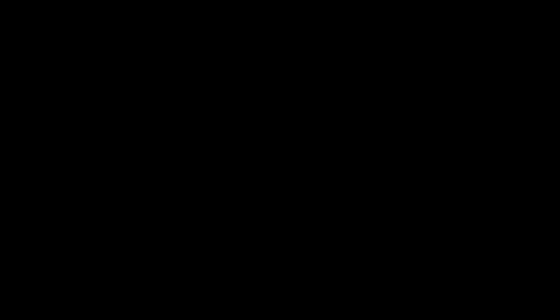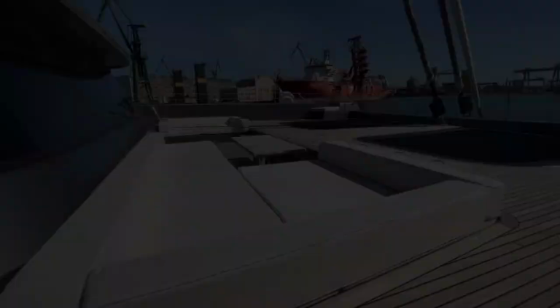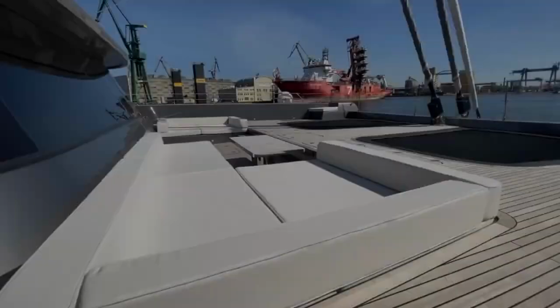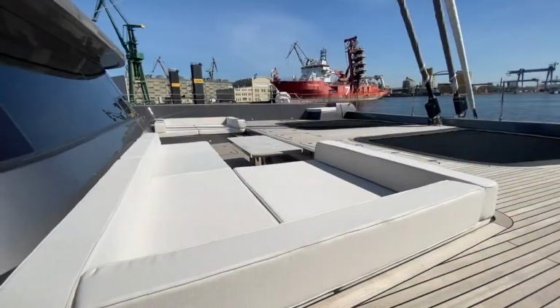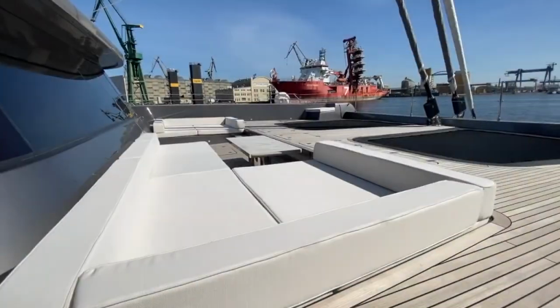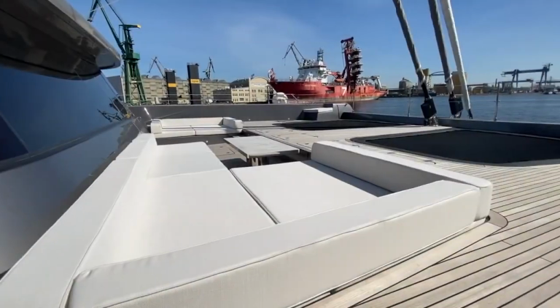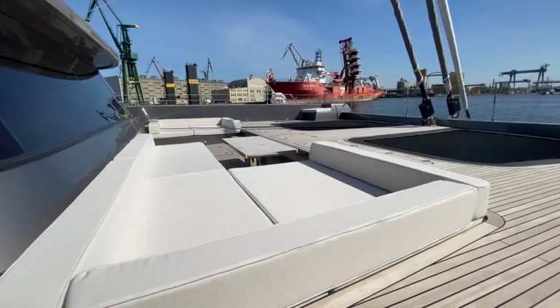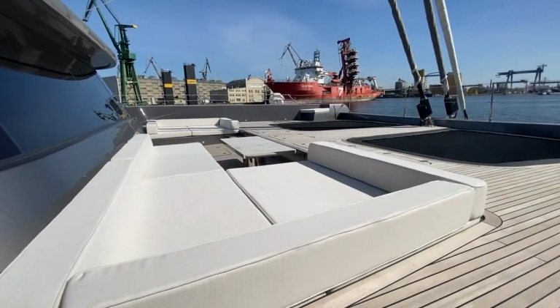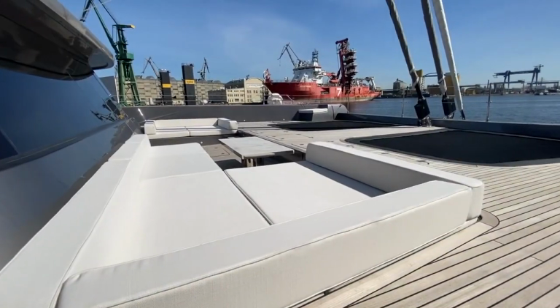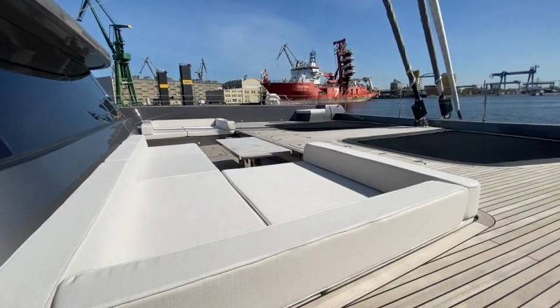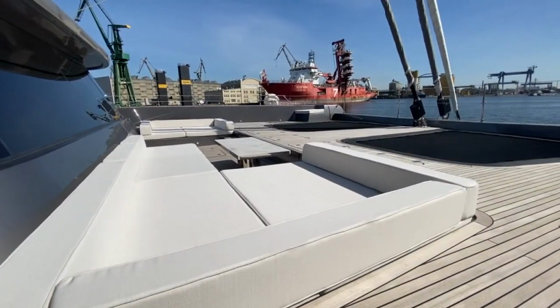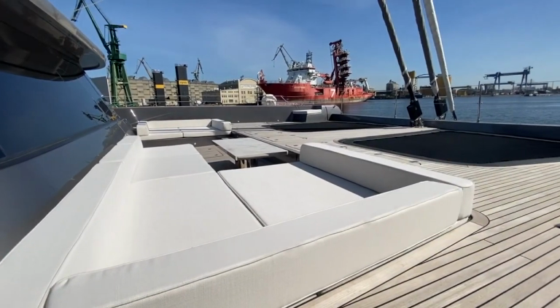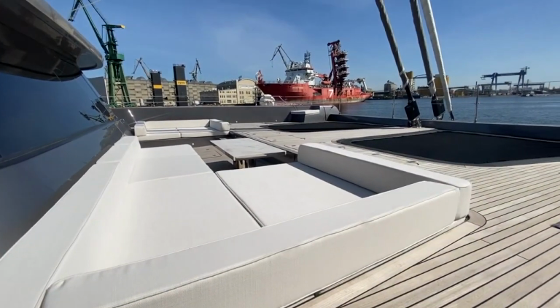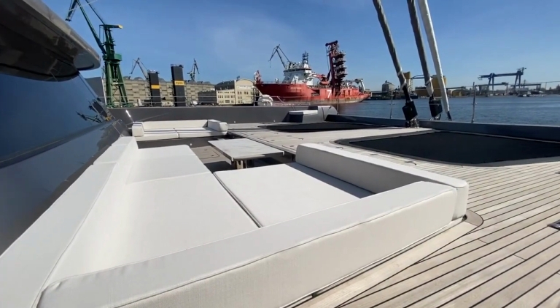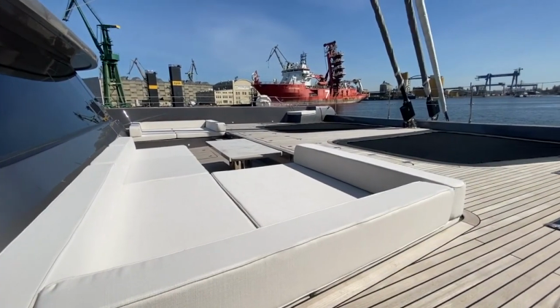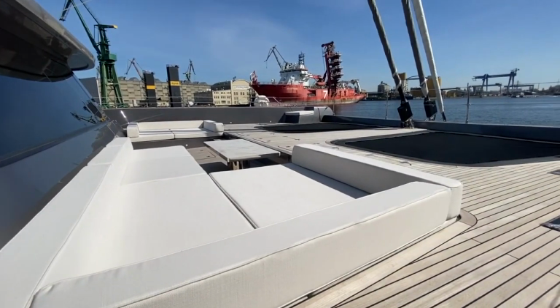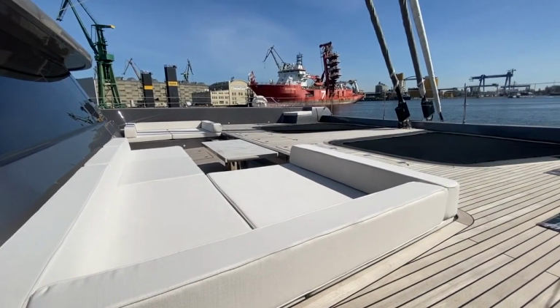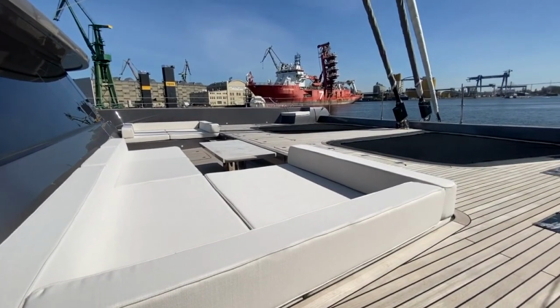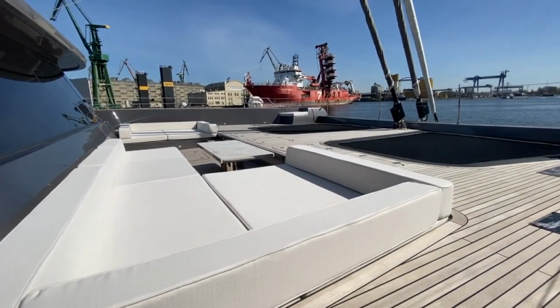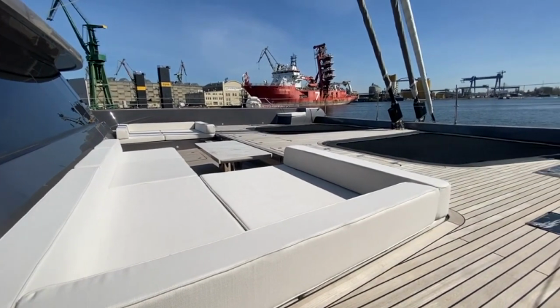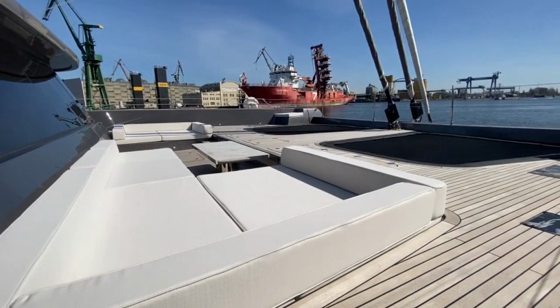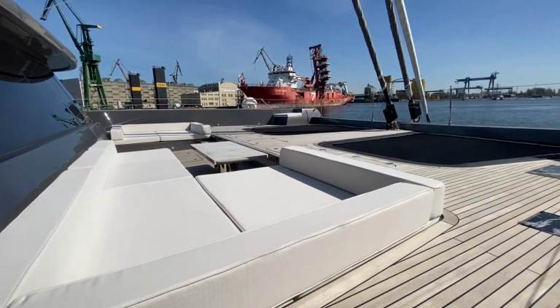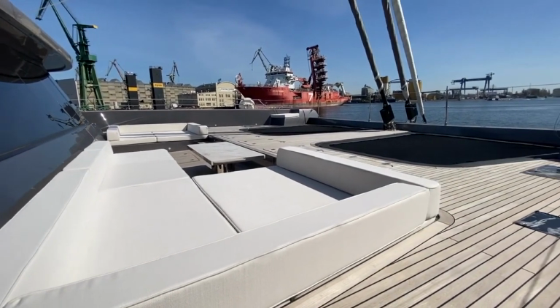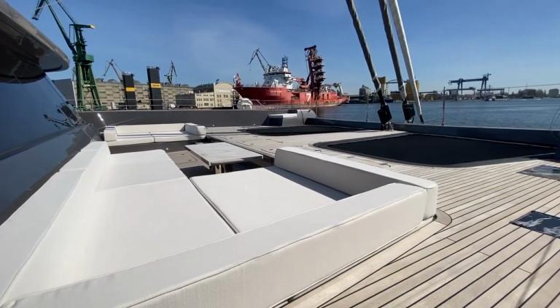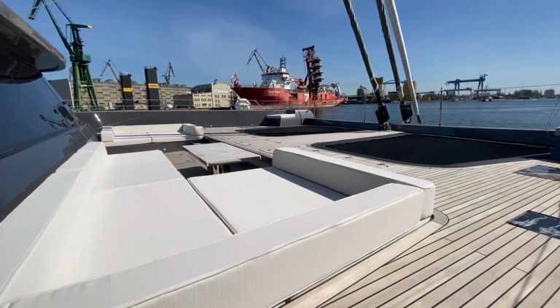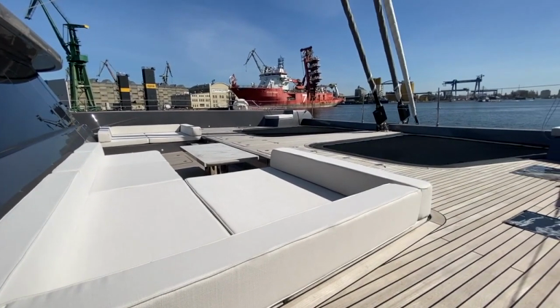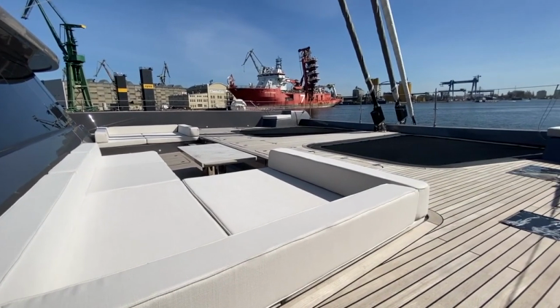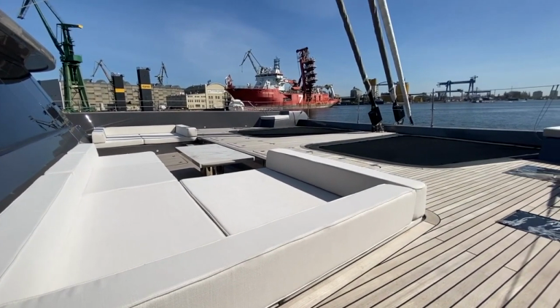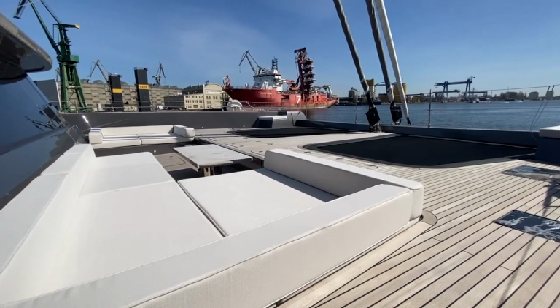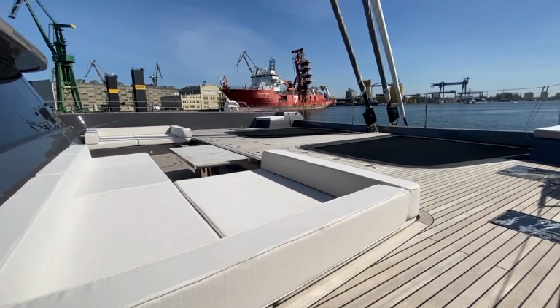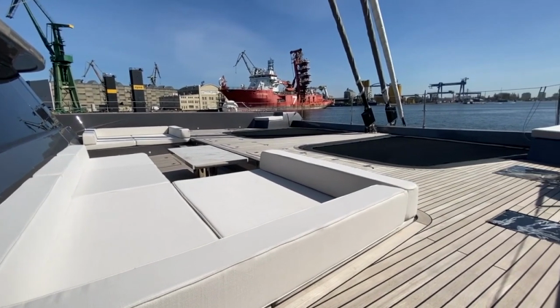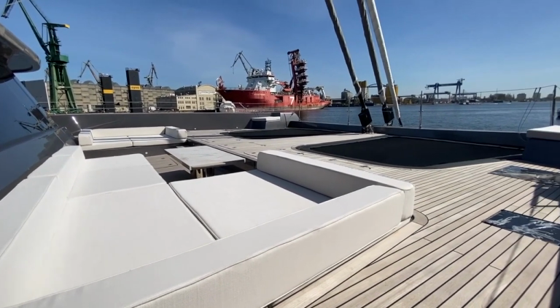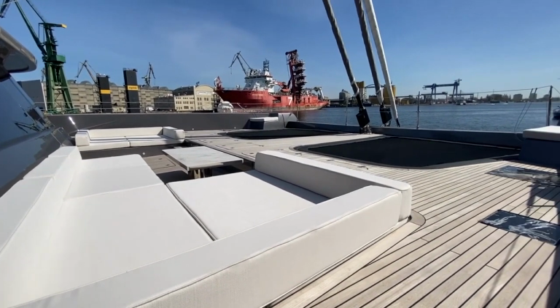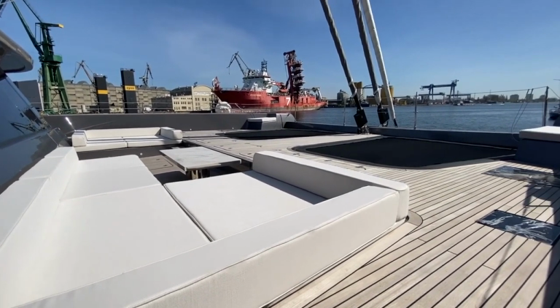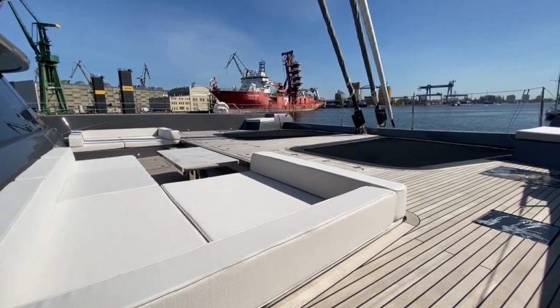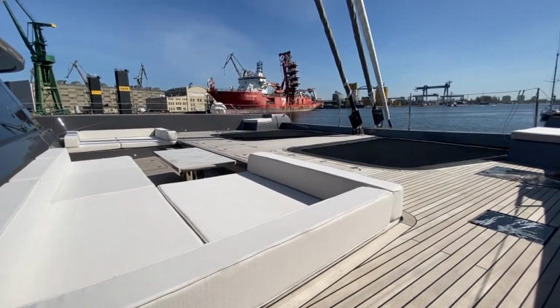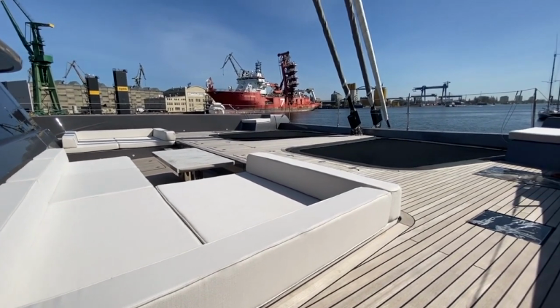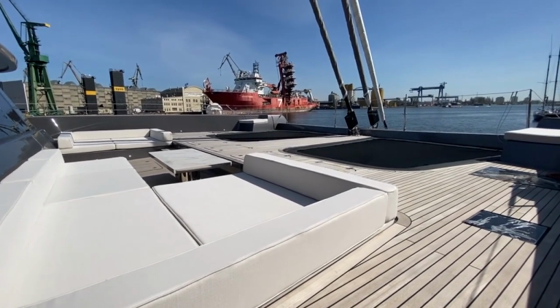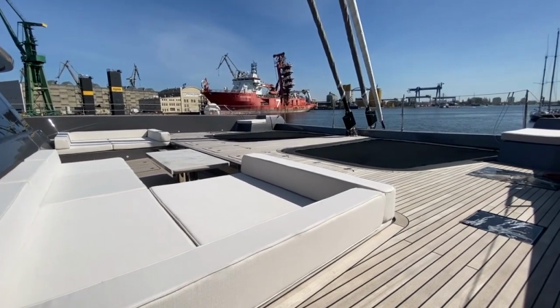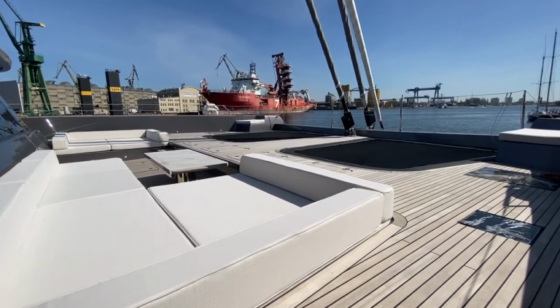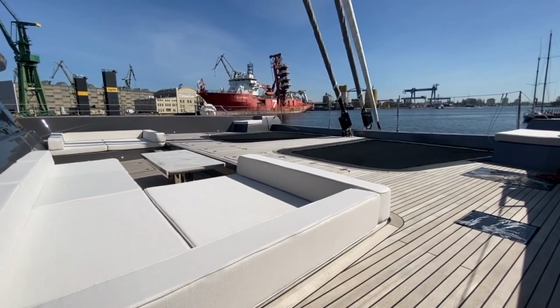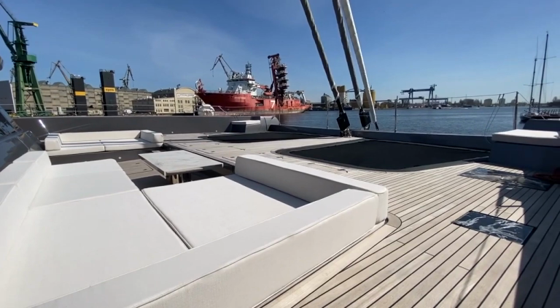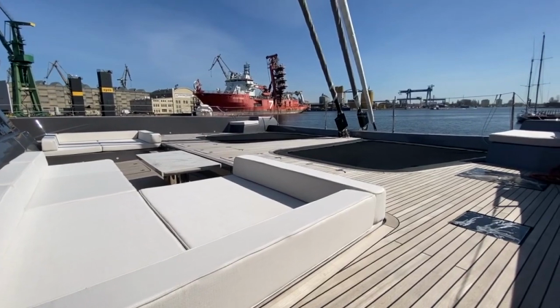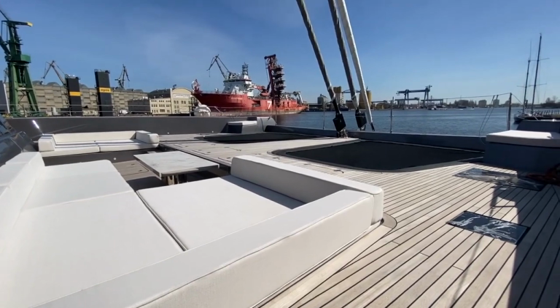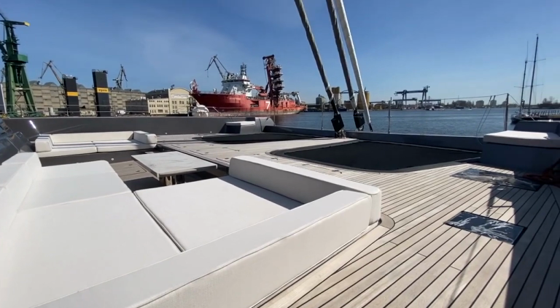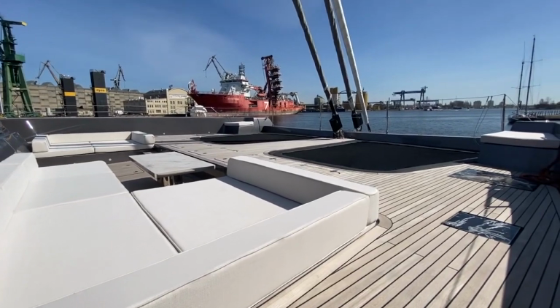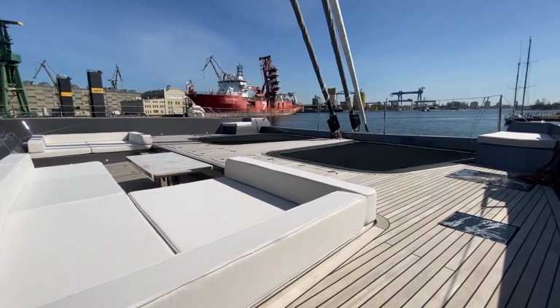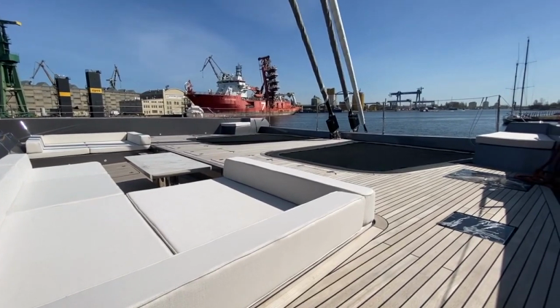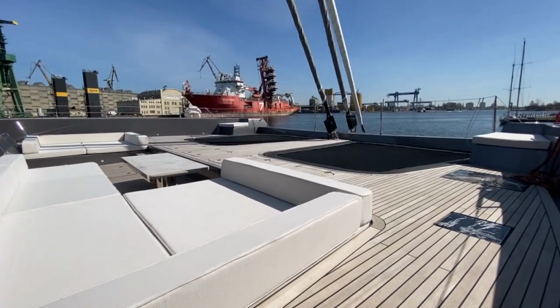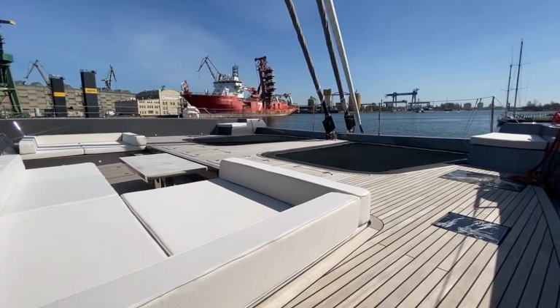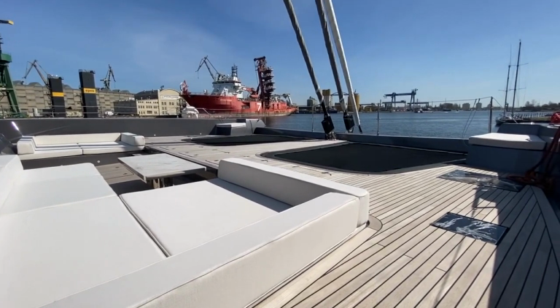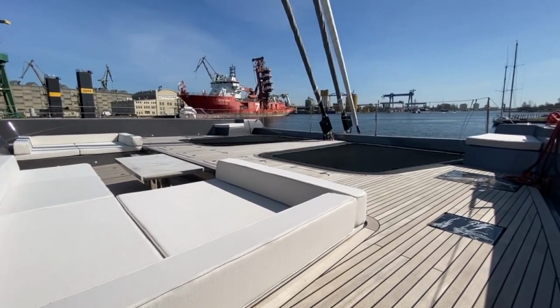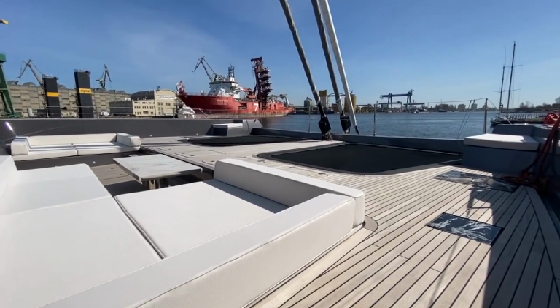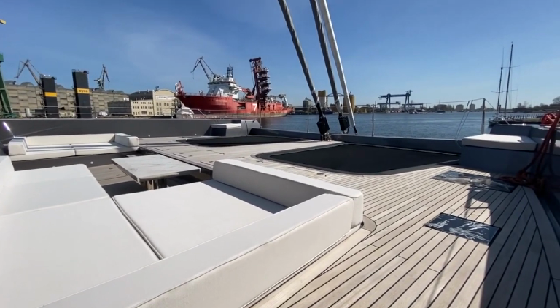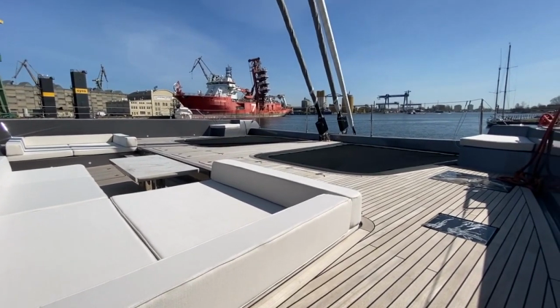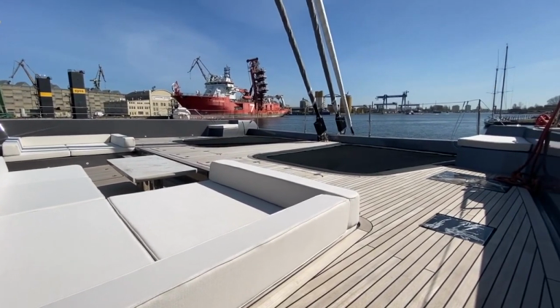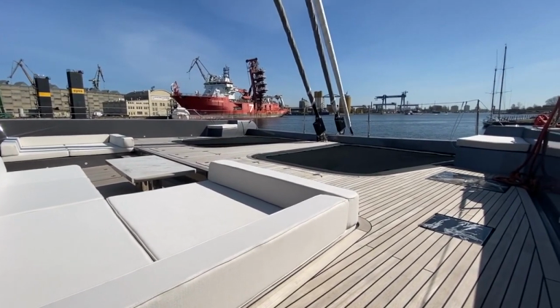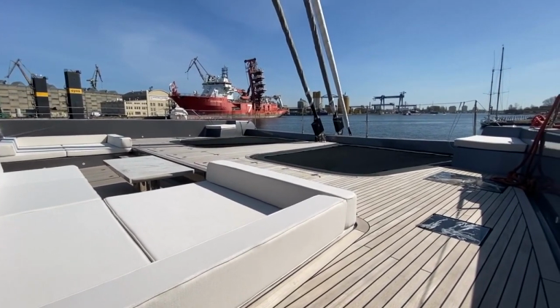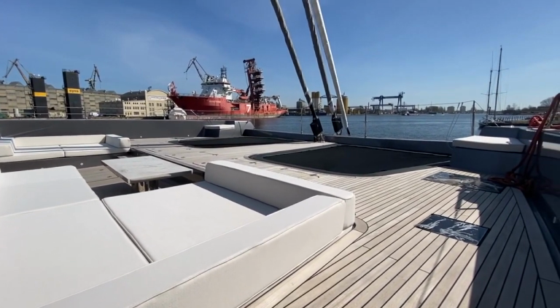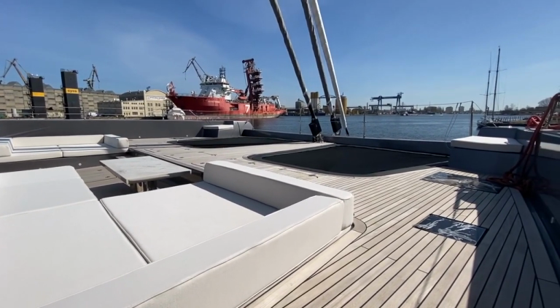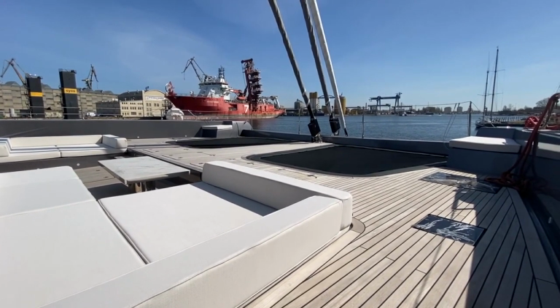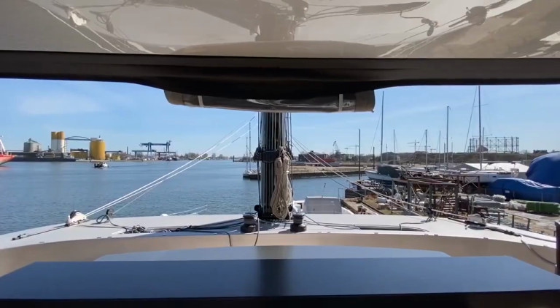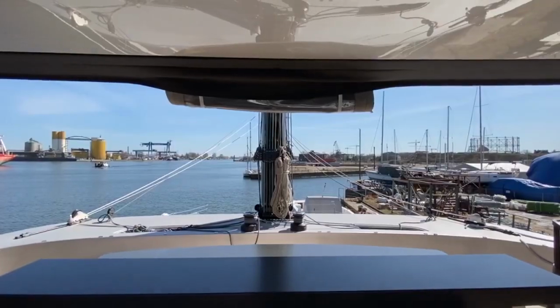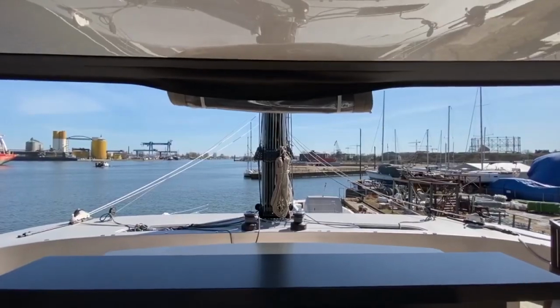The large foredeck not only offers a nice sun-pad lounging area but also plenty of space to enjoy by the yacht's split trampoline.